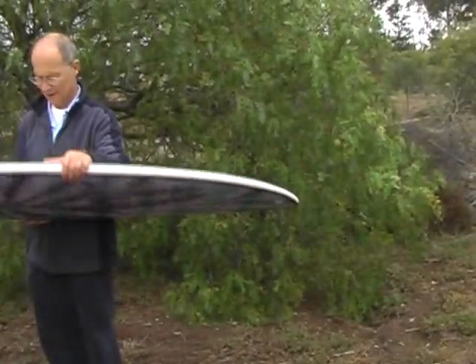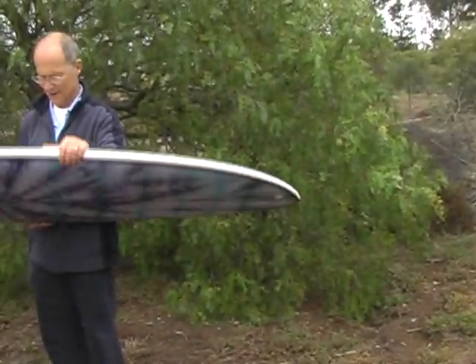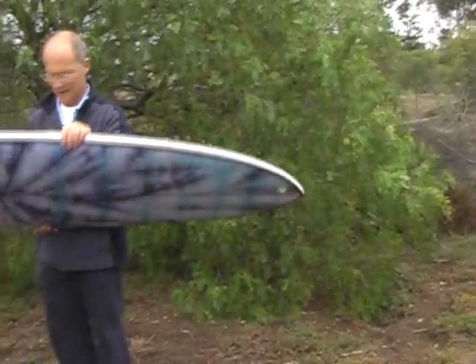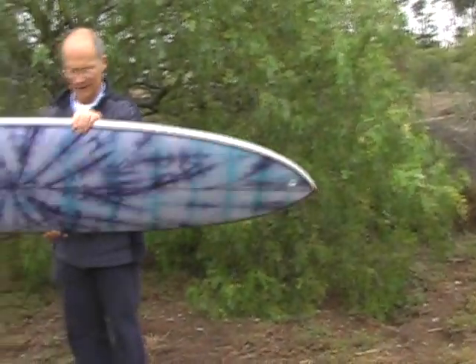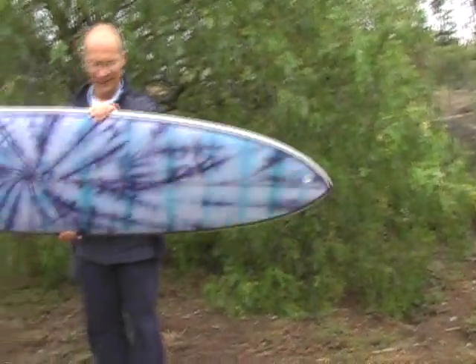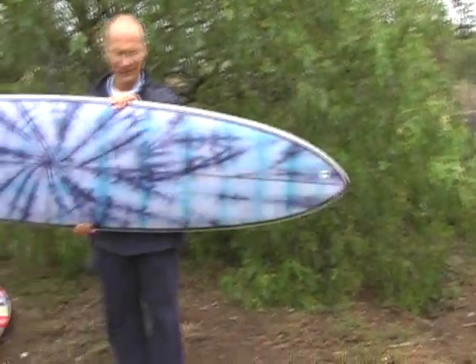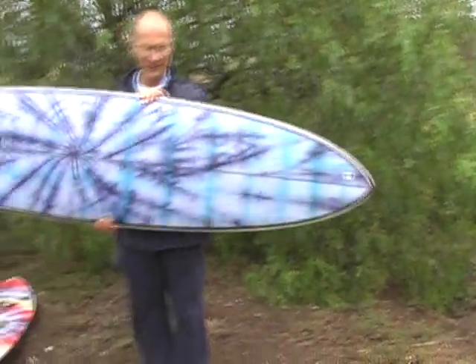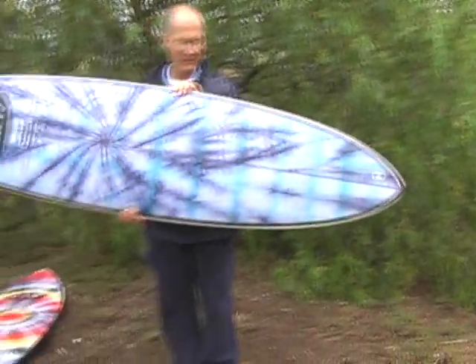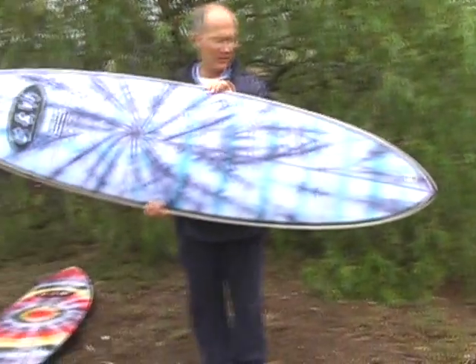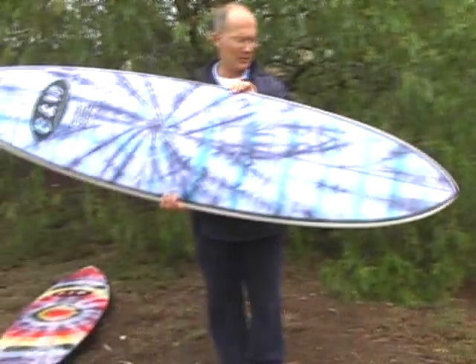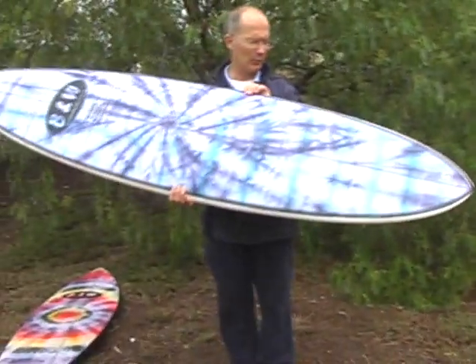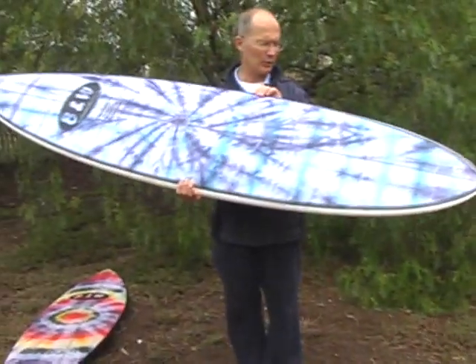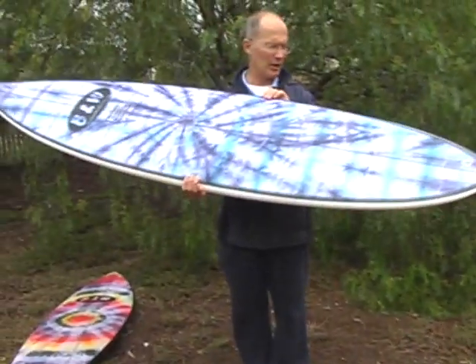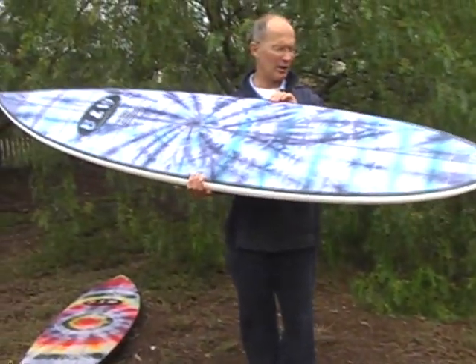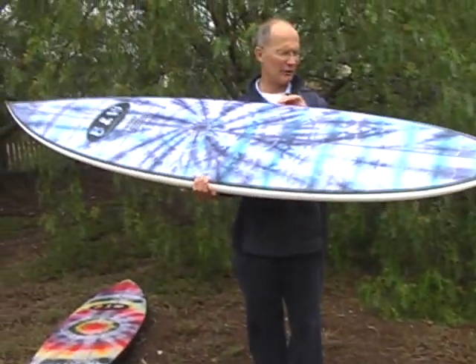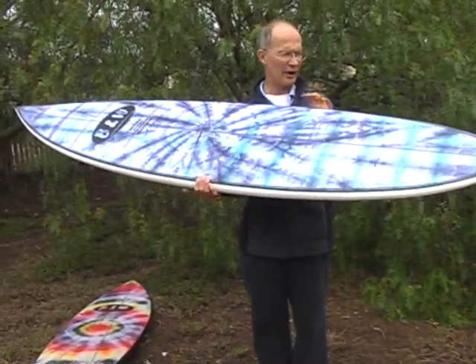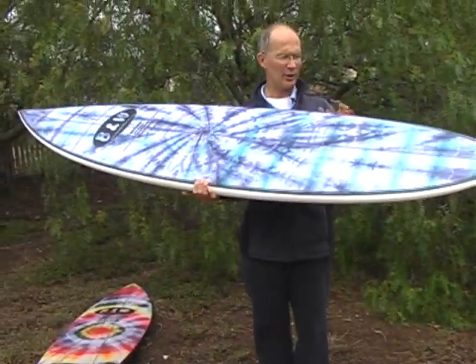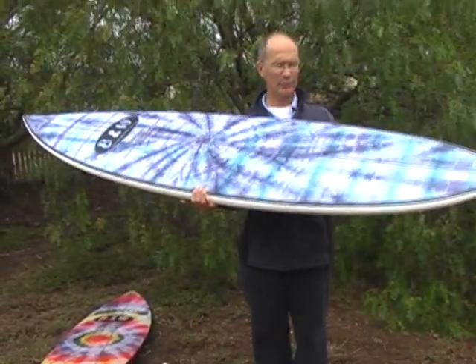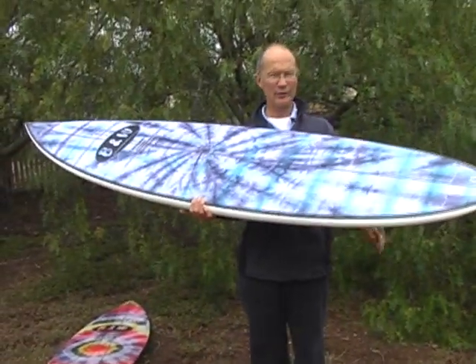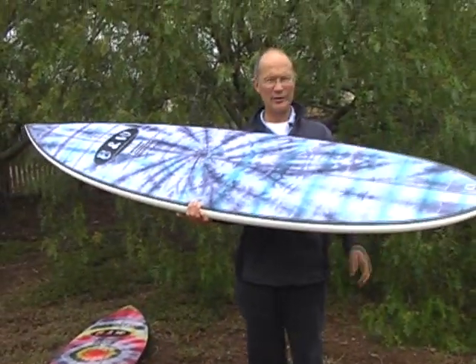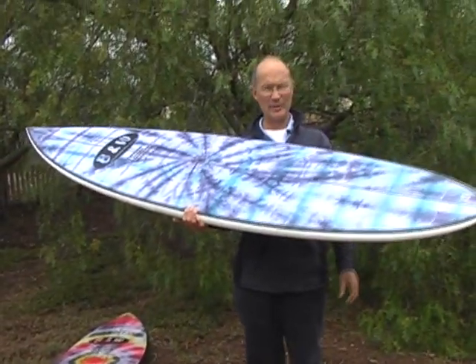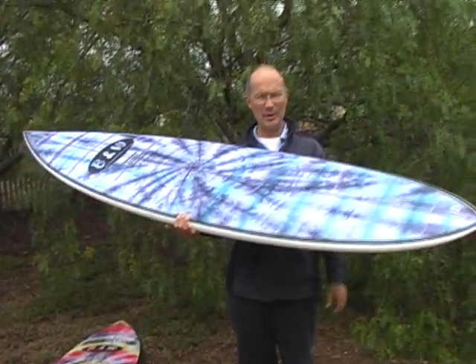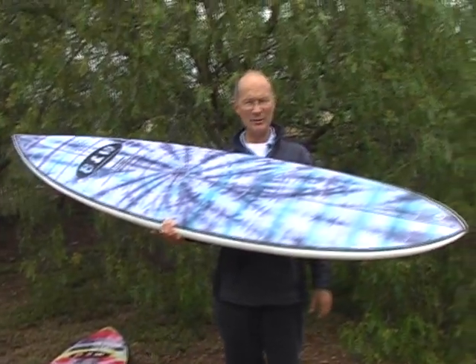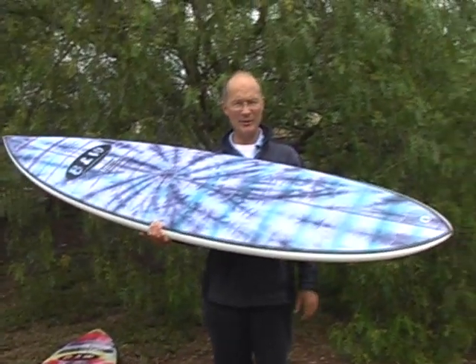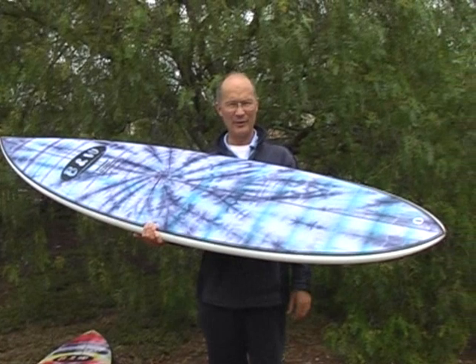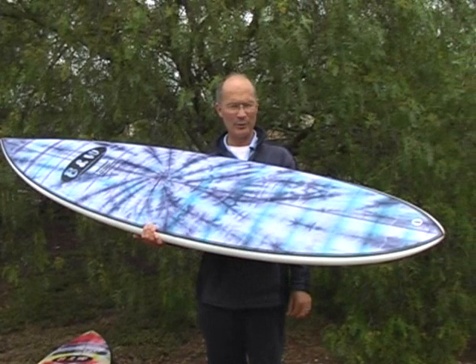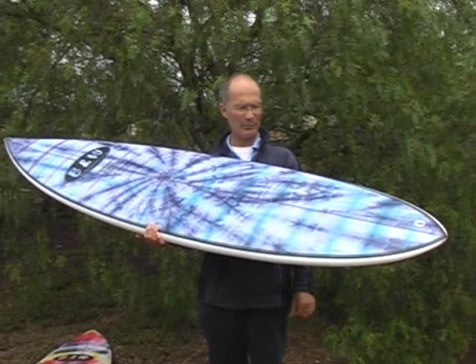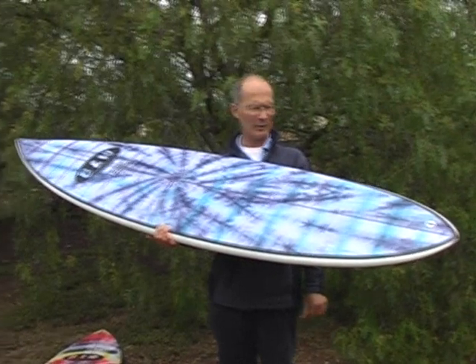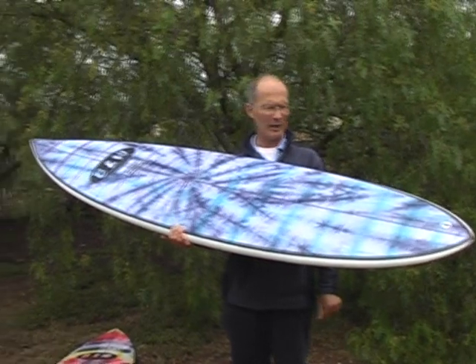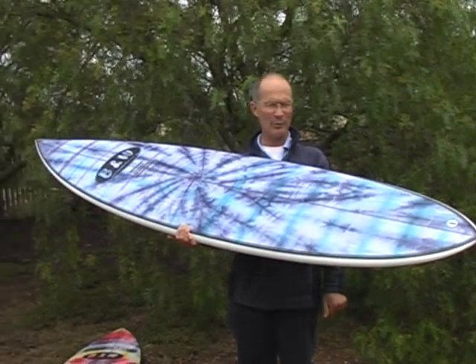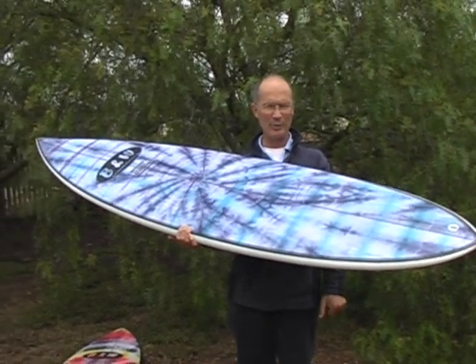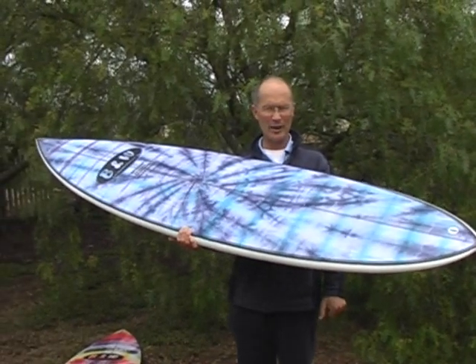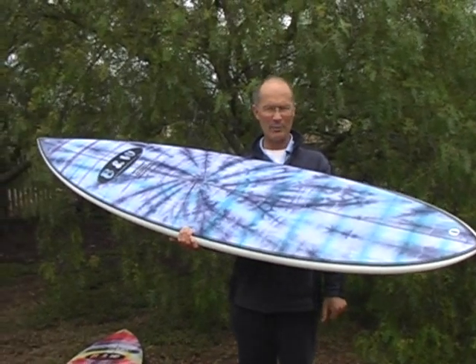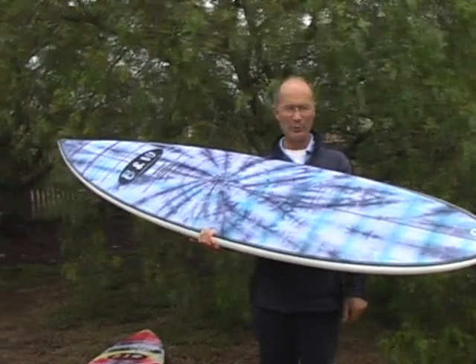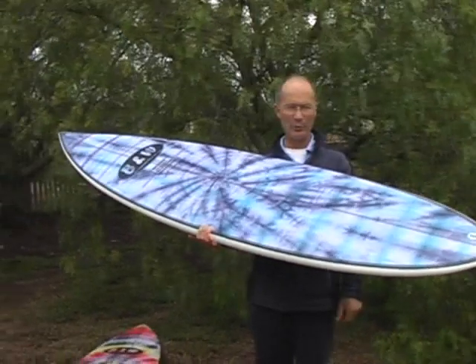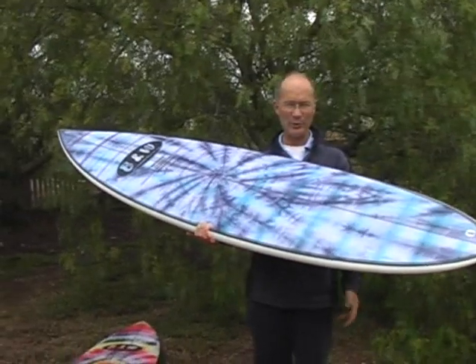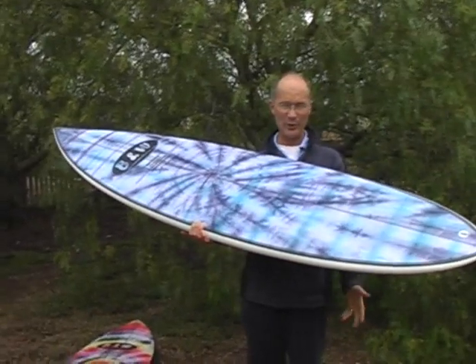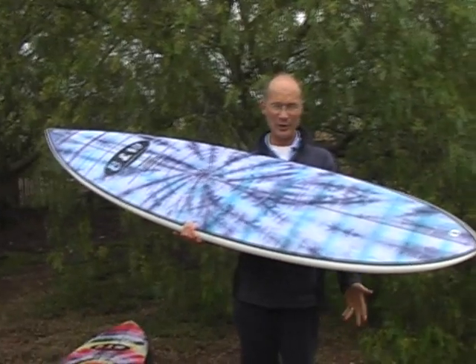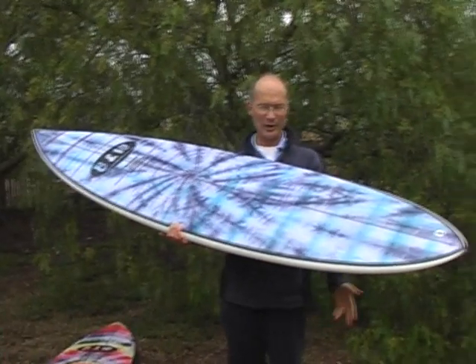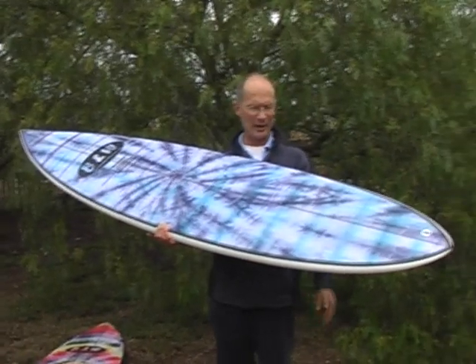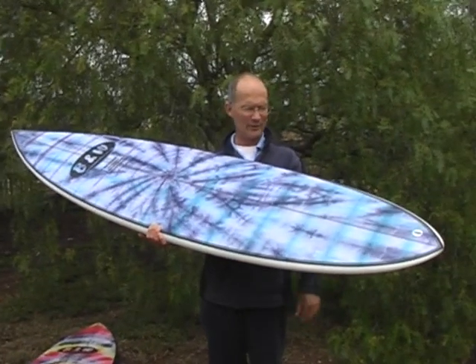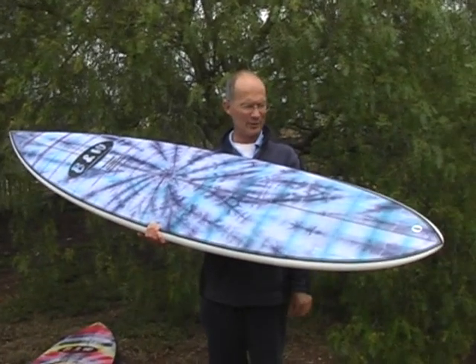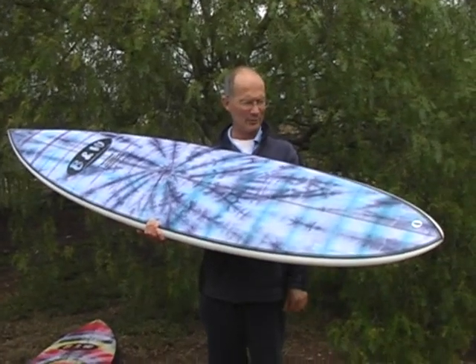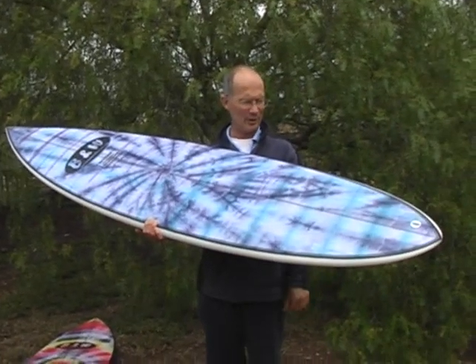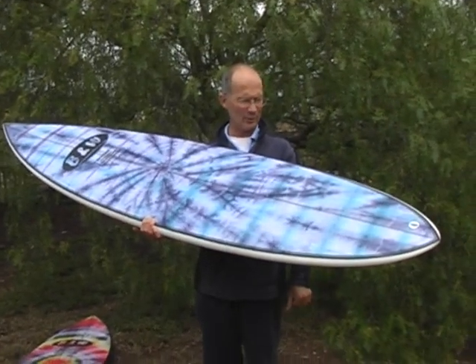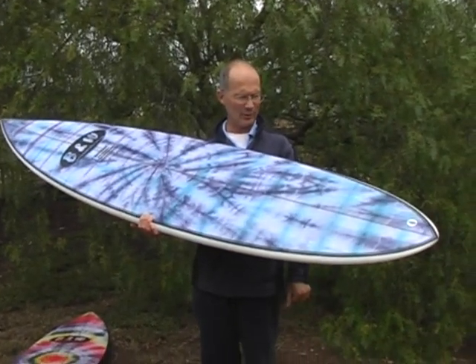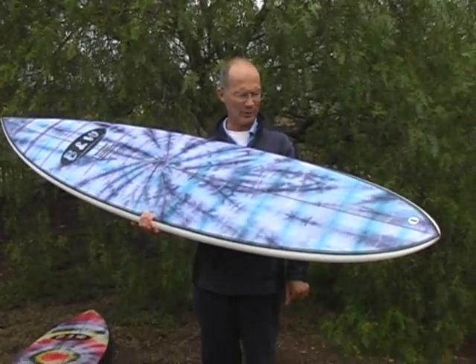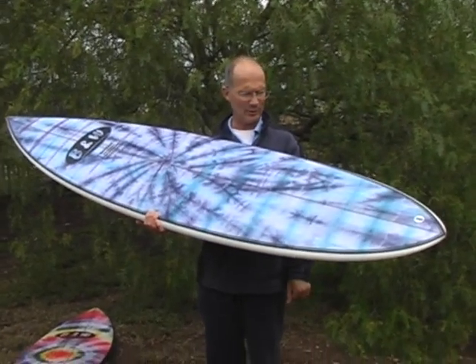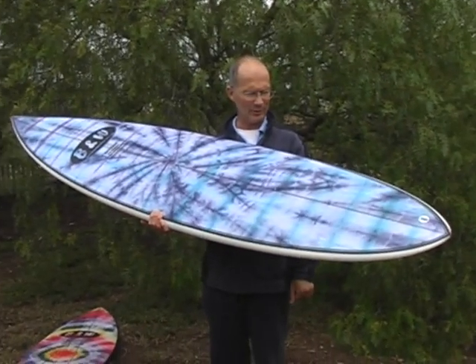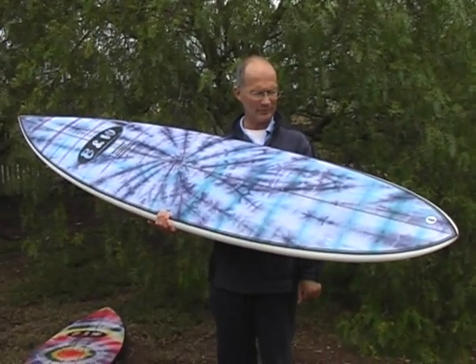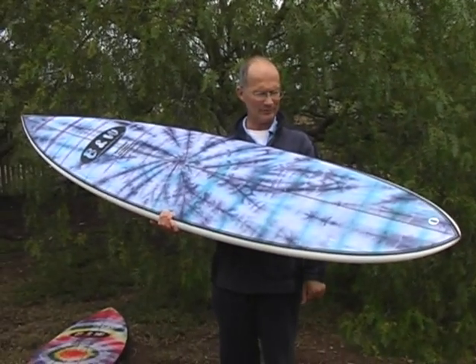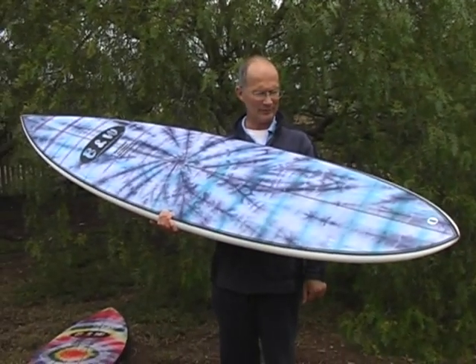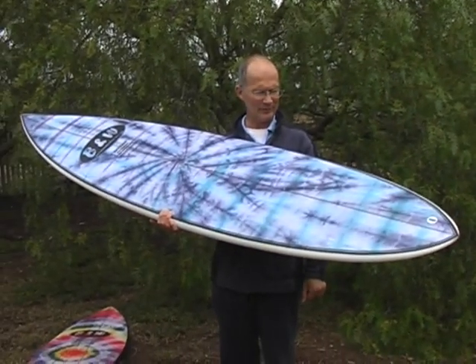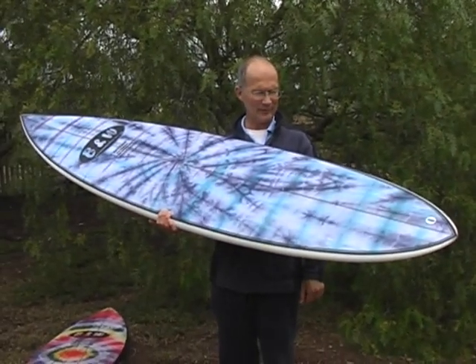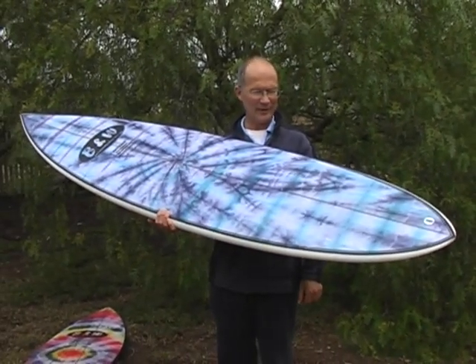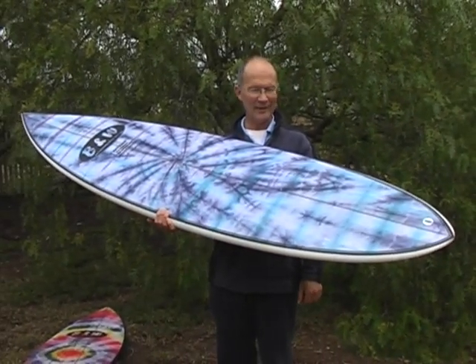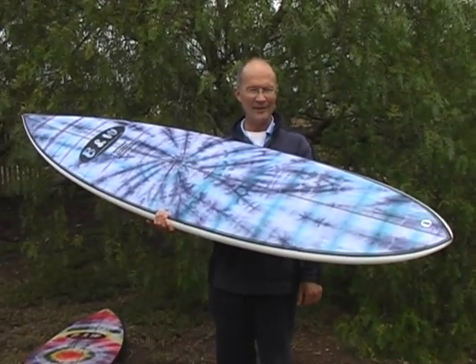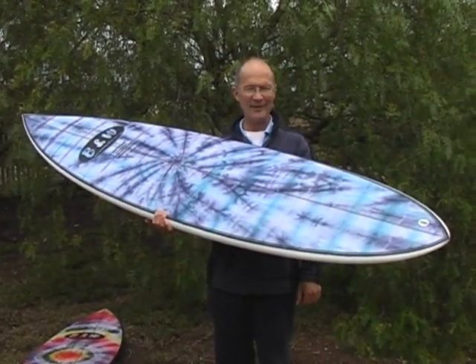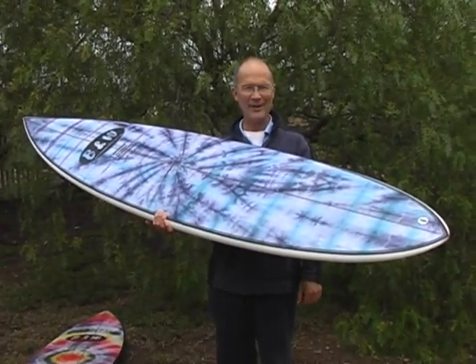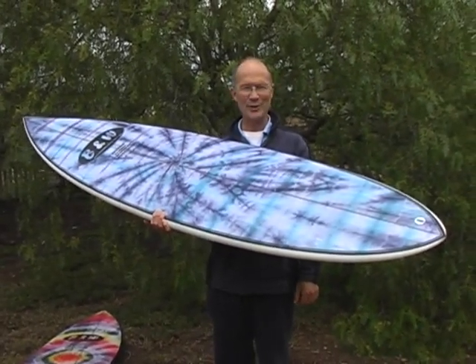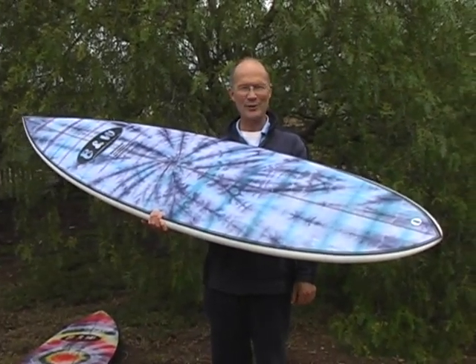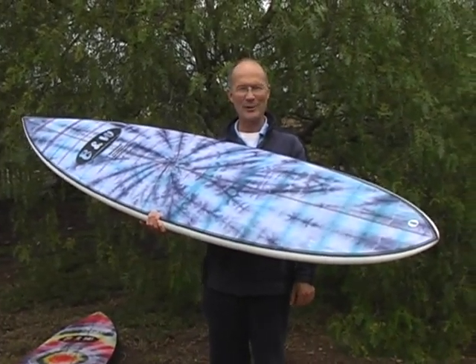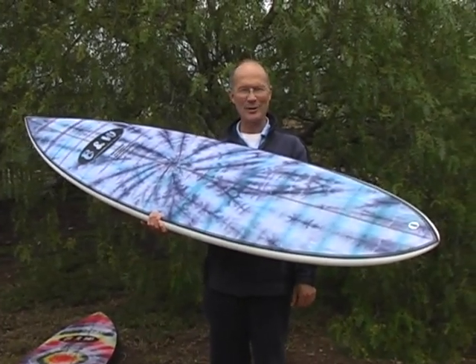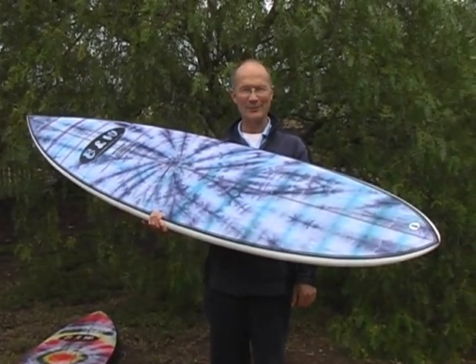So that's our latest and greatest. These boards are available for demo — if you want to come and pick up a board and try it out, you're most welcome to. Thanks very much.